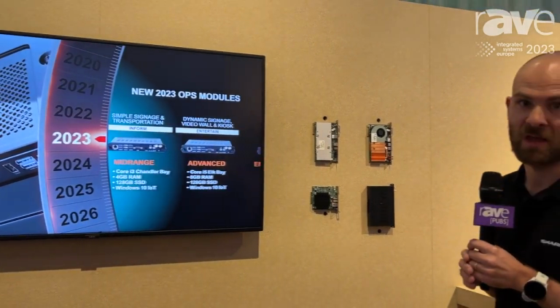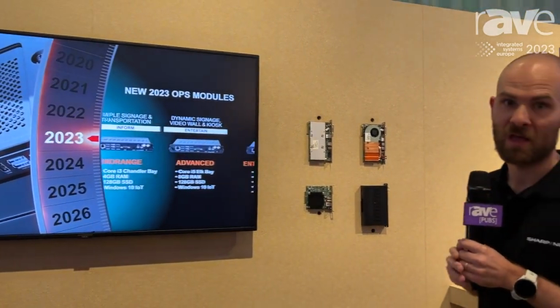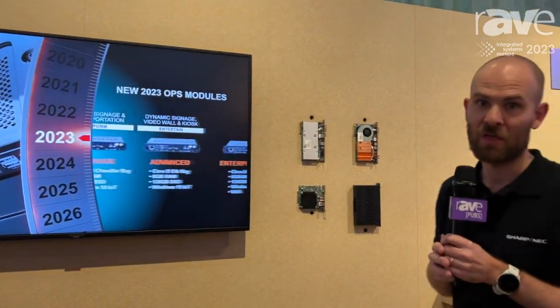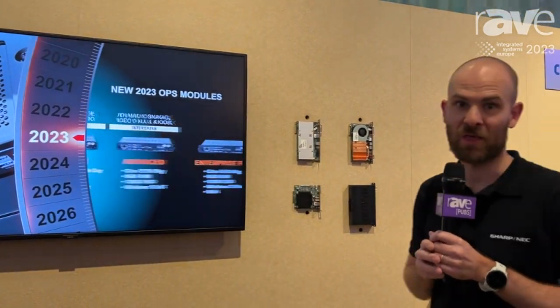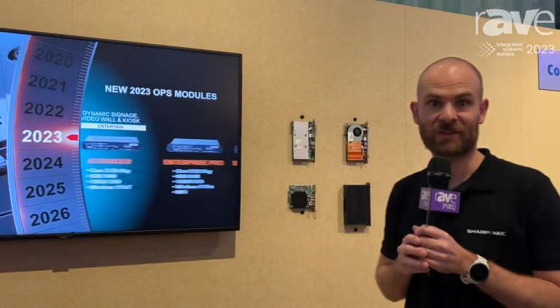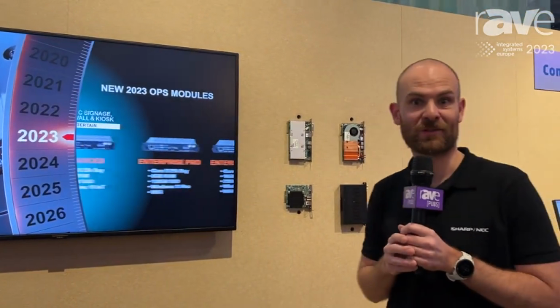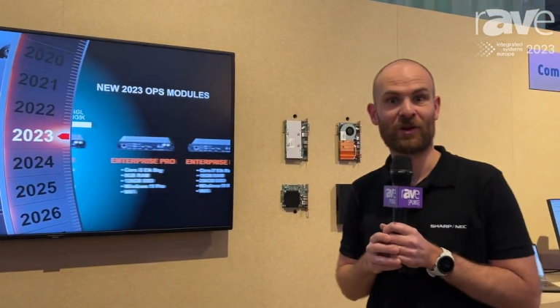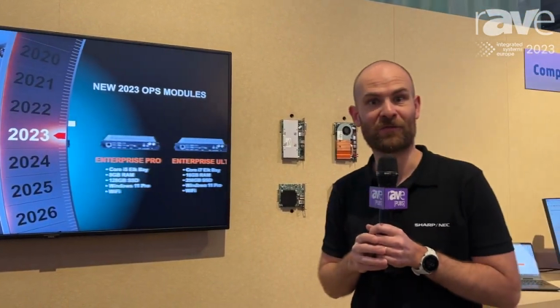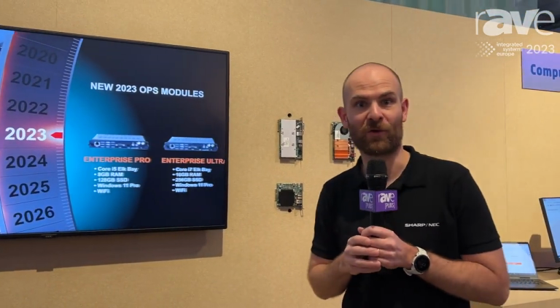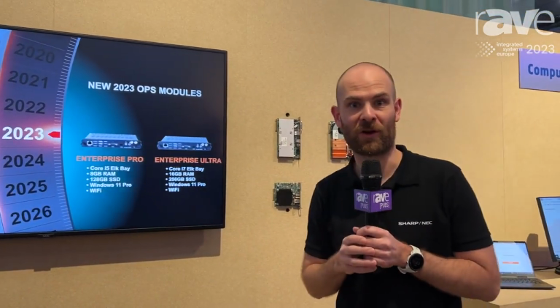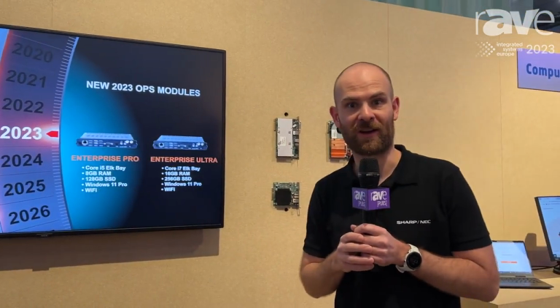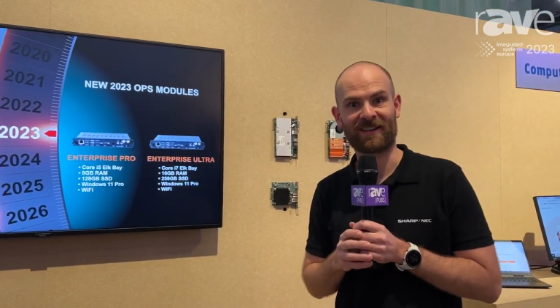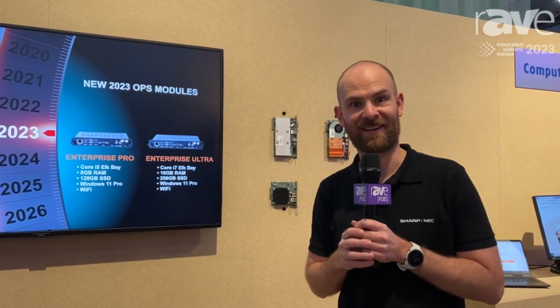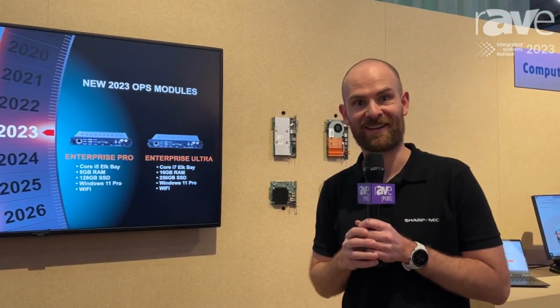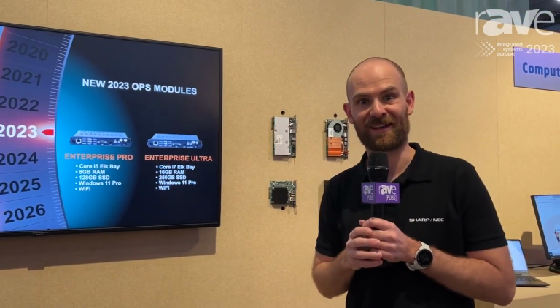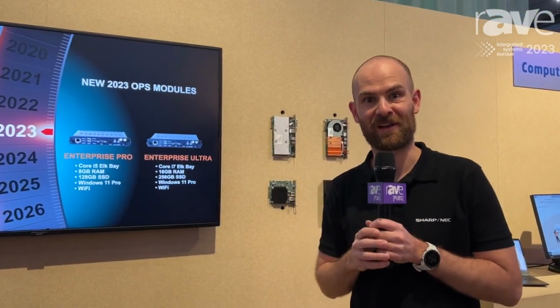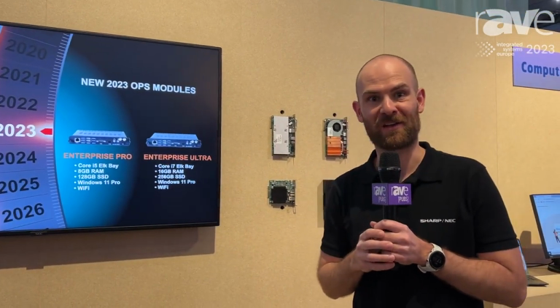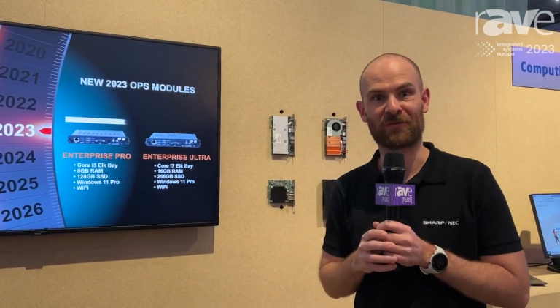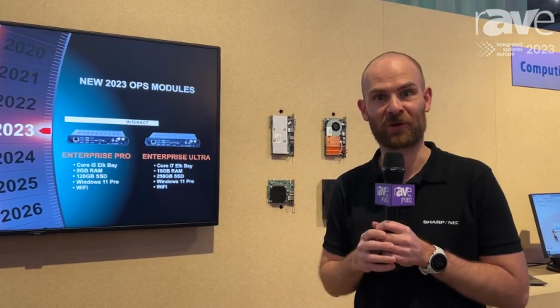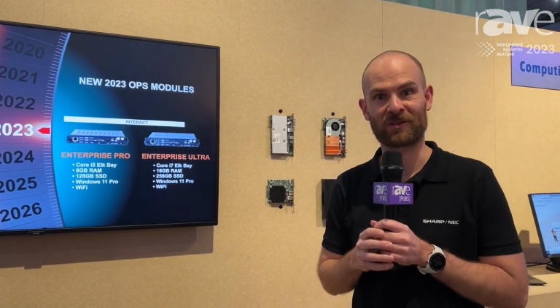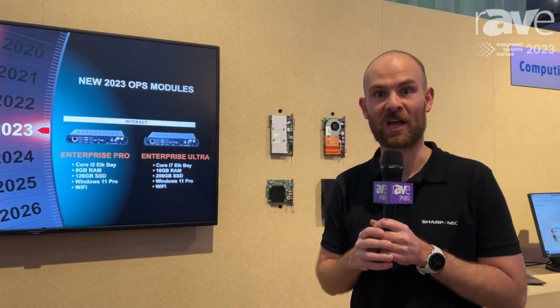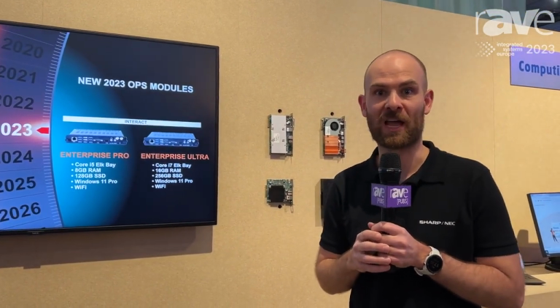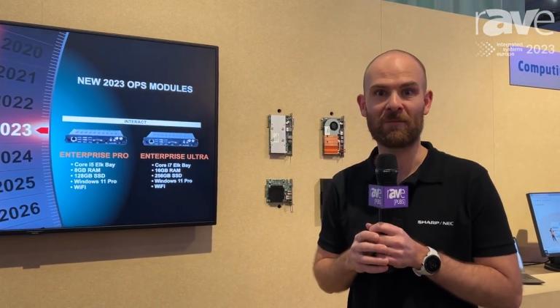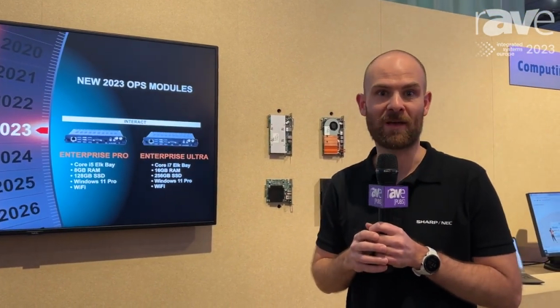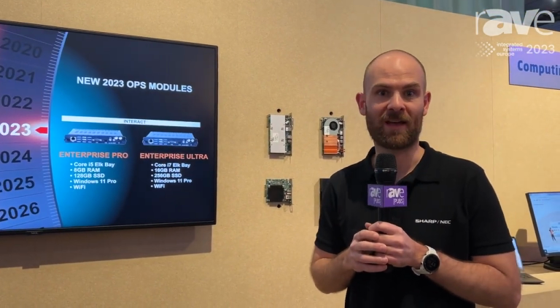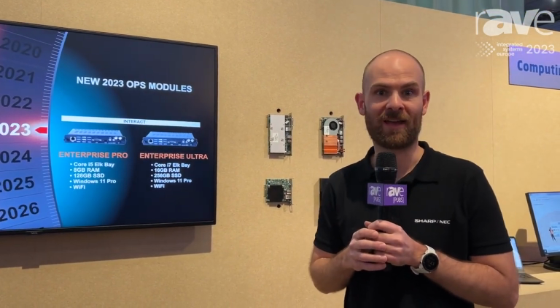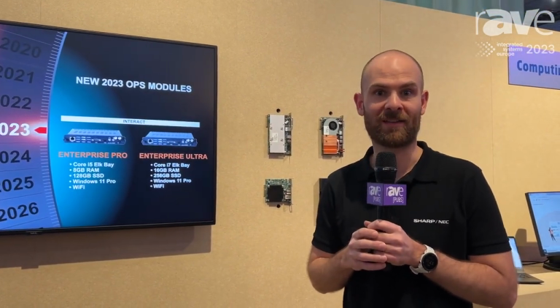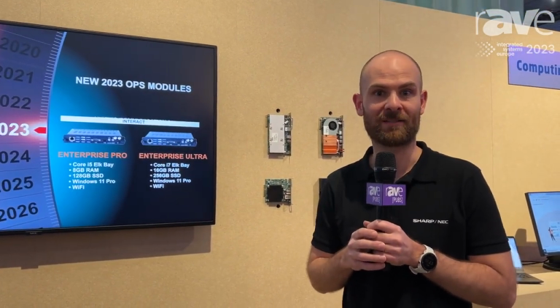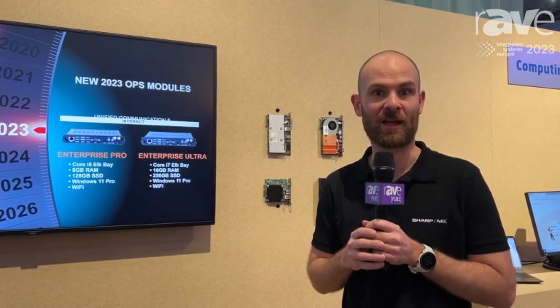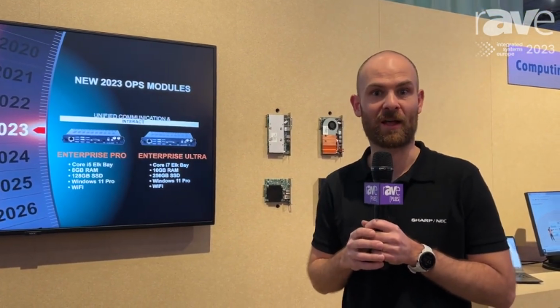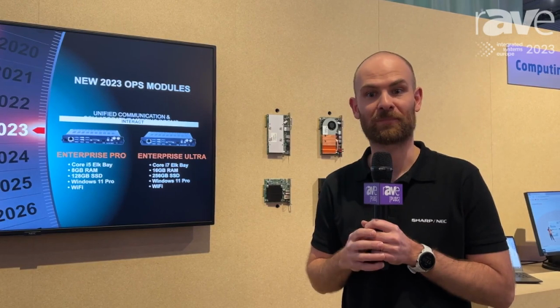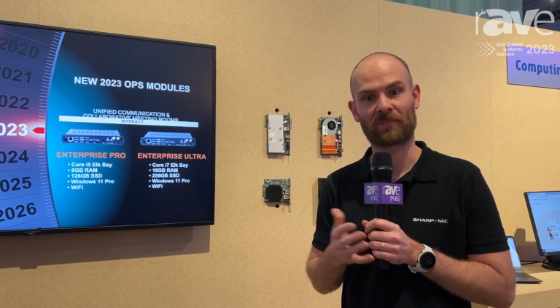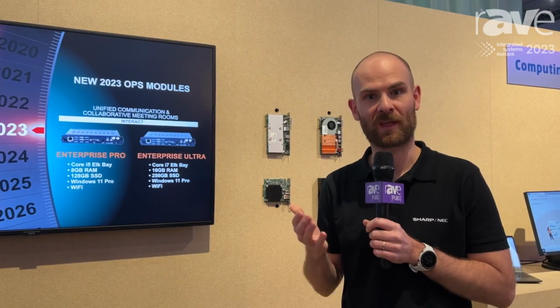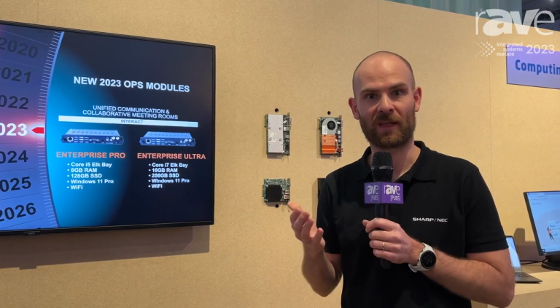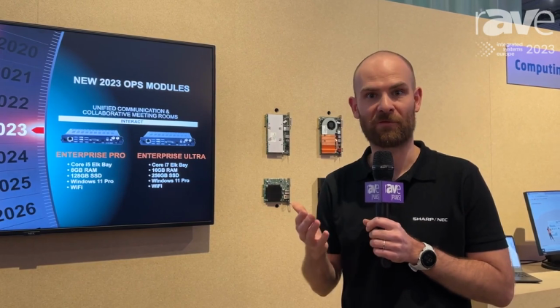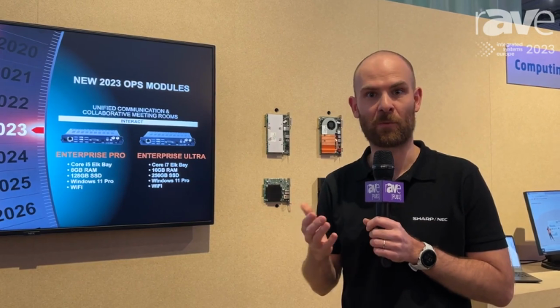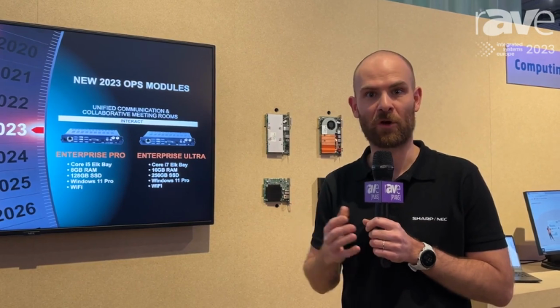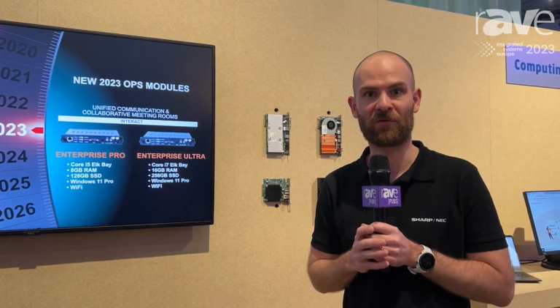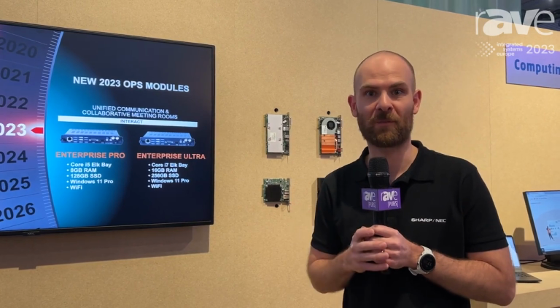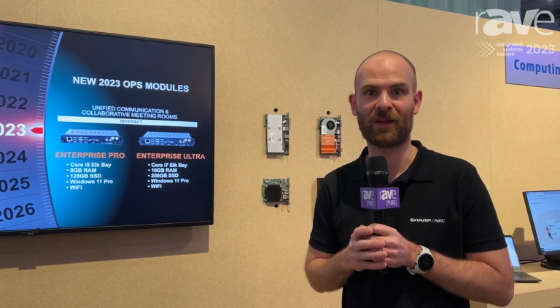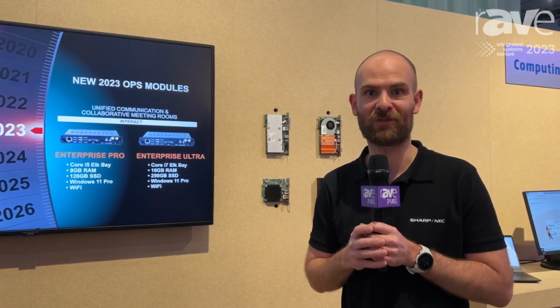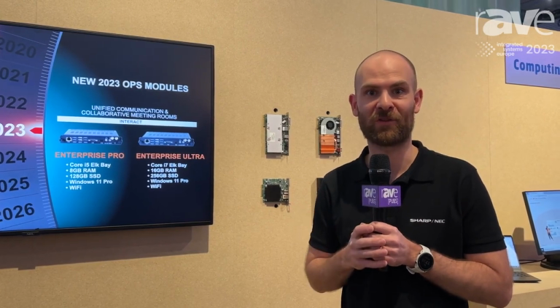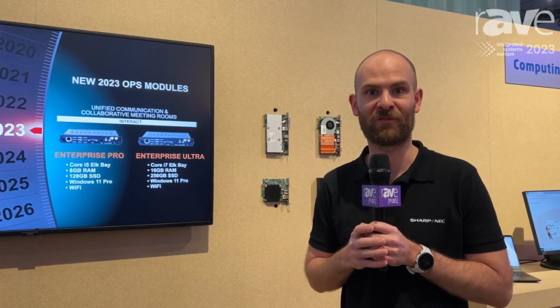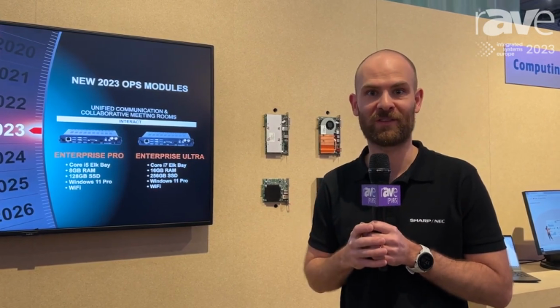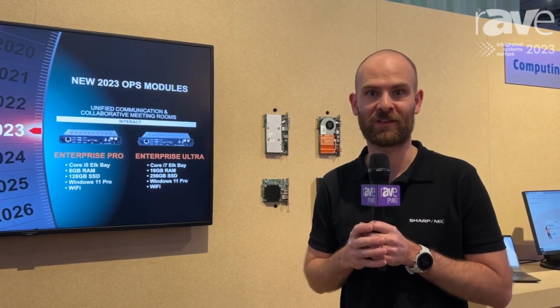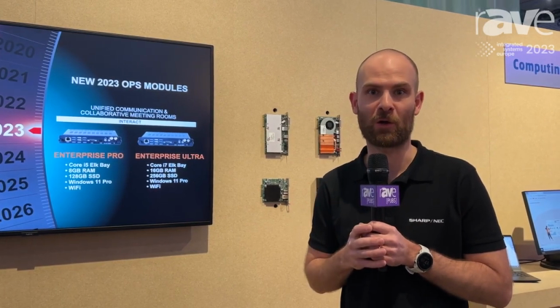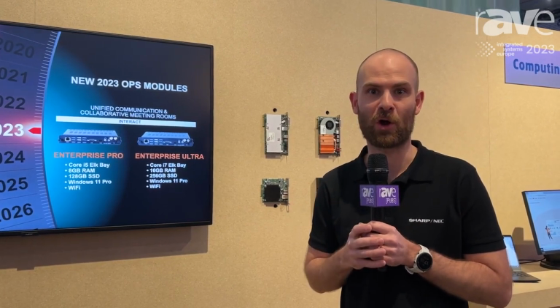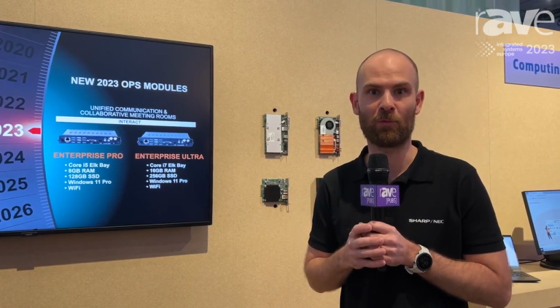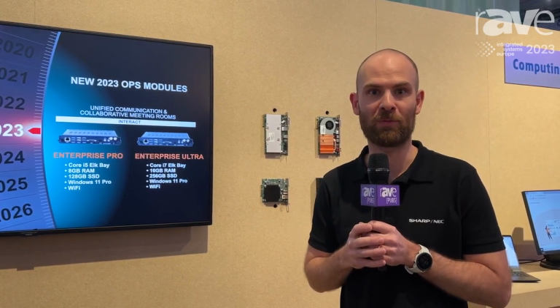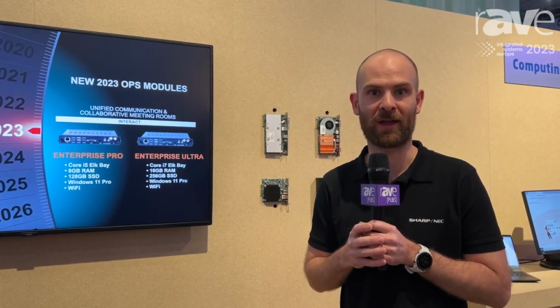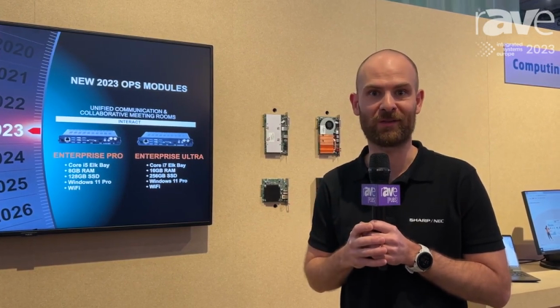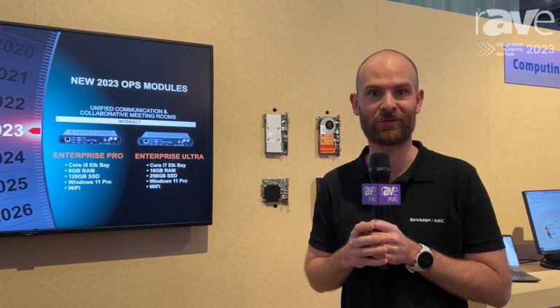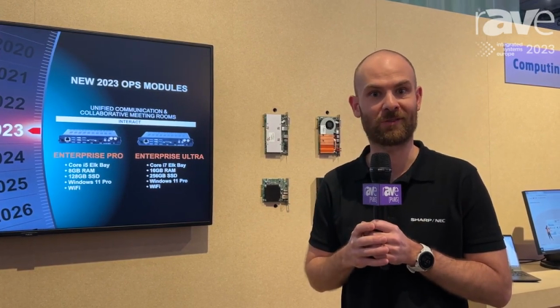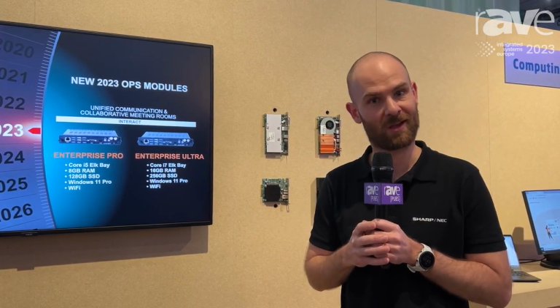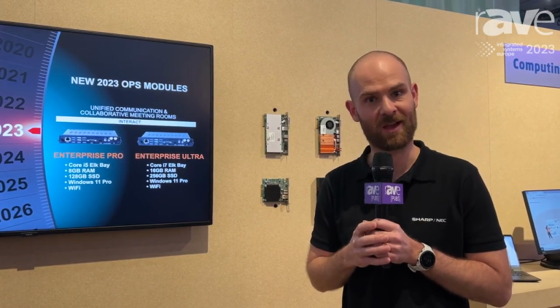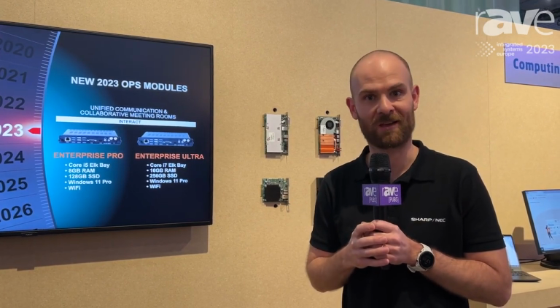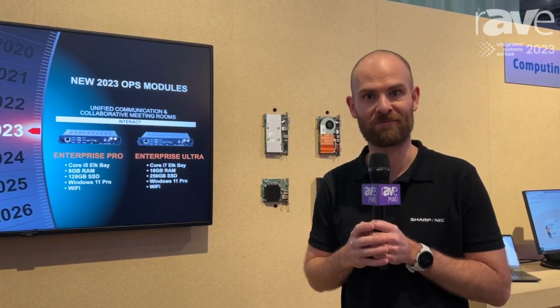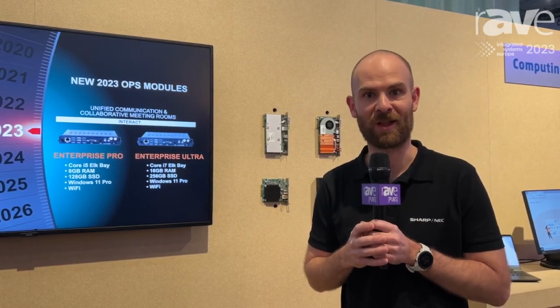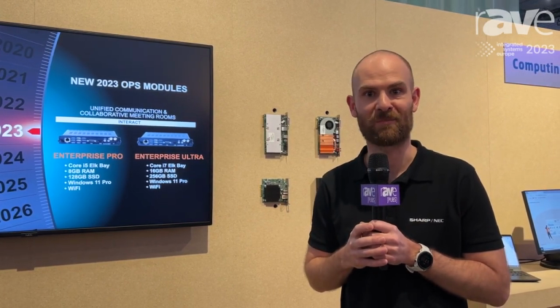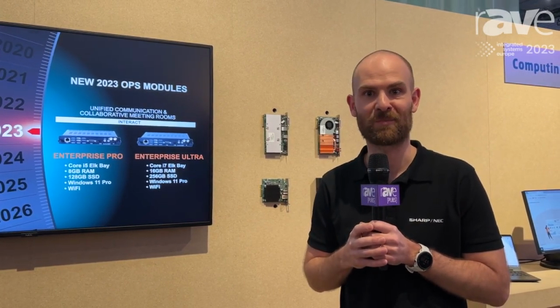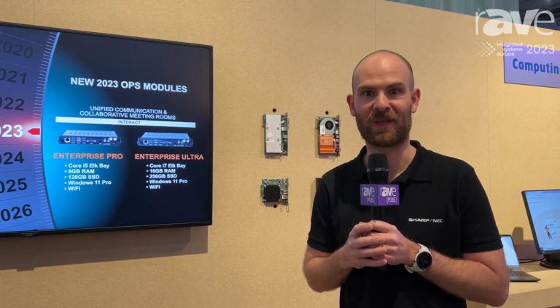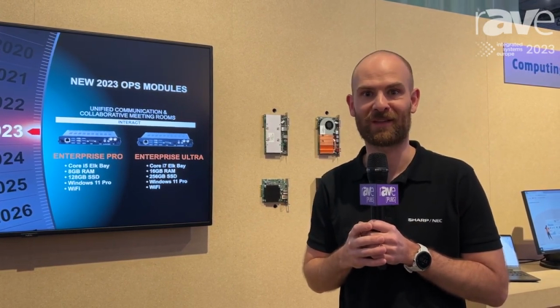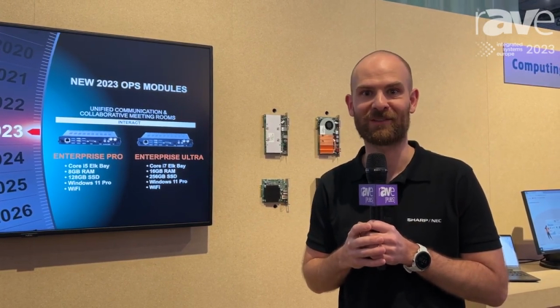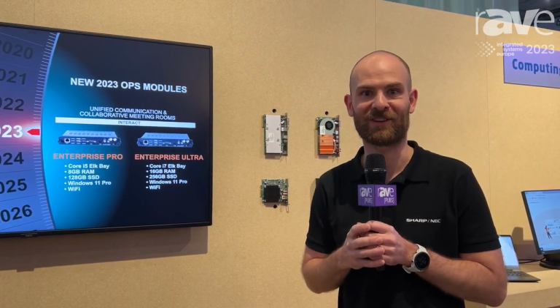Thanks a lot for your time. For more information, visit our homepage. Thanks a lot.